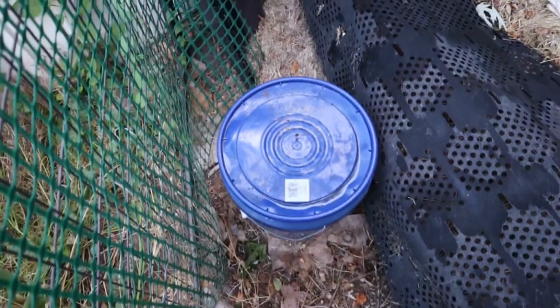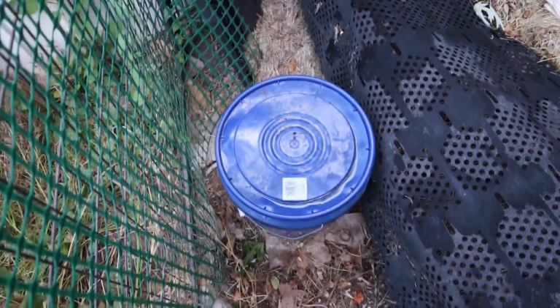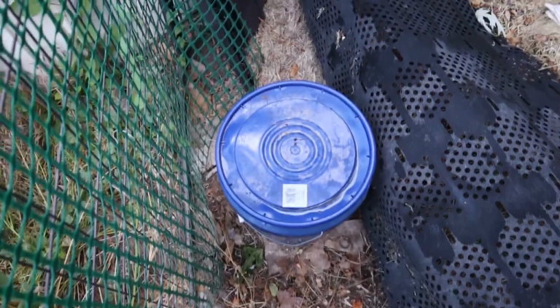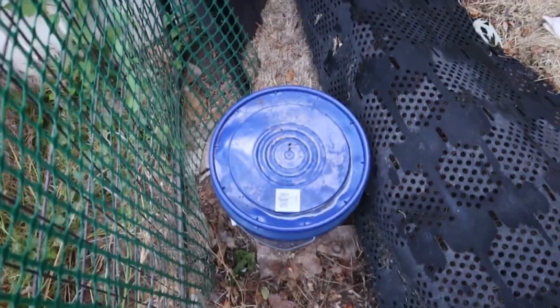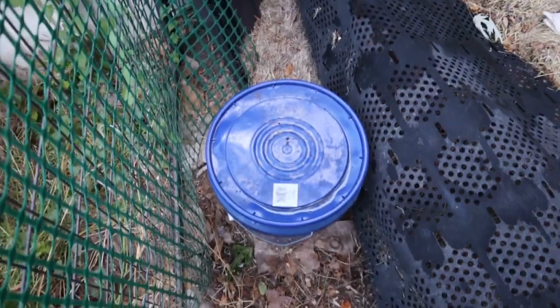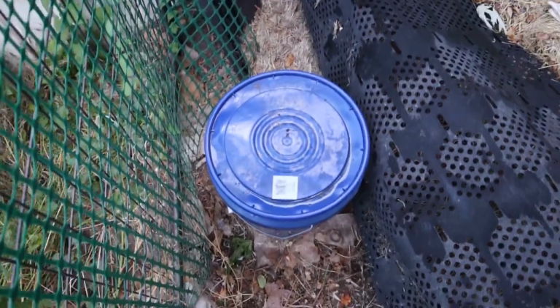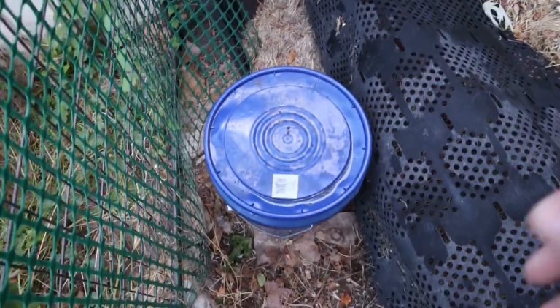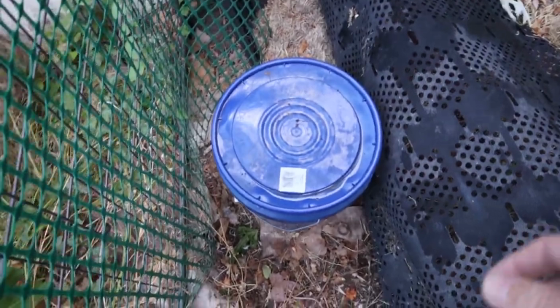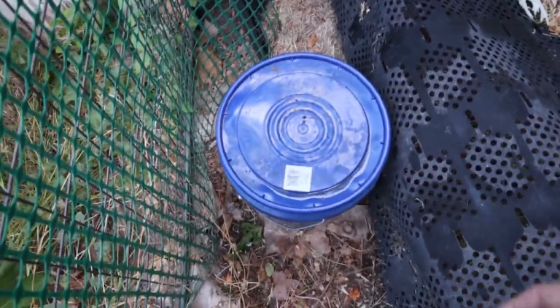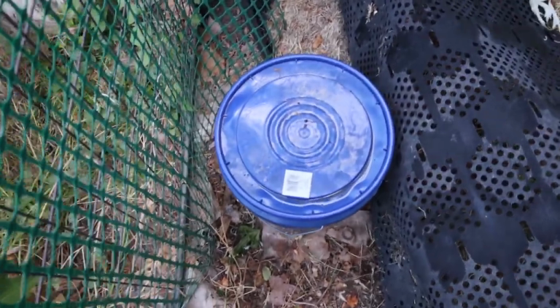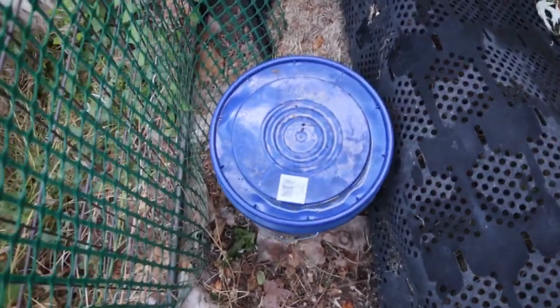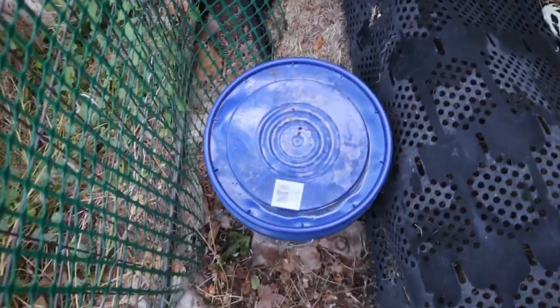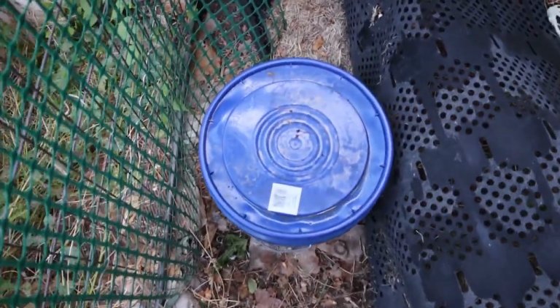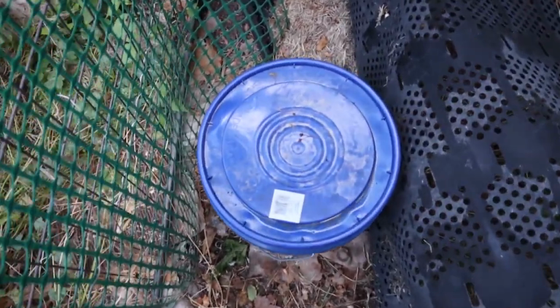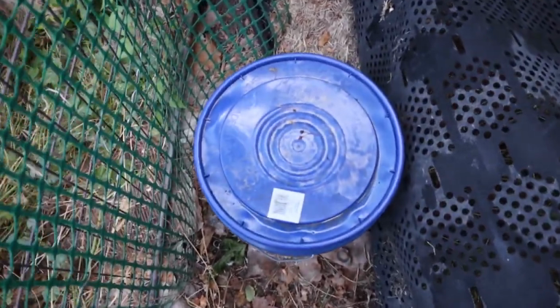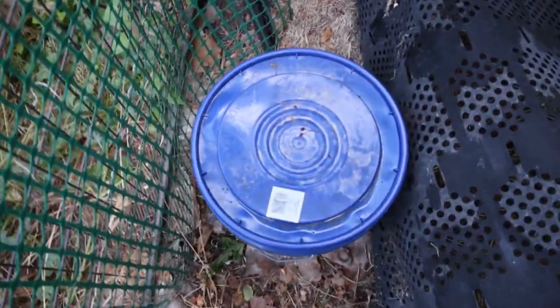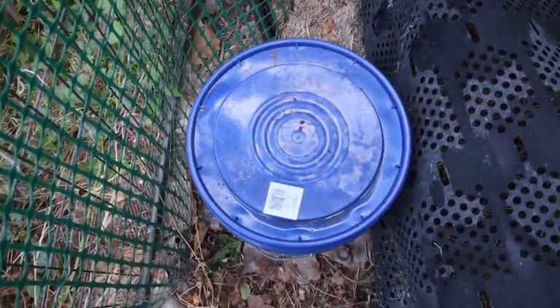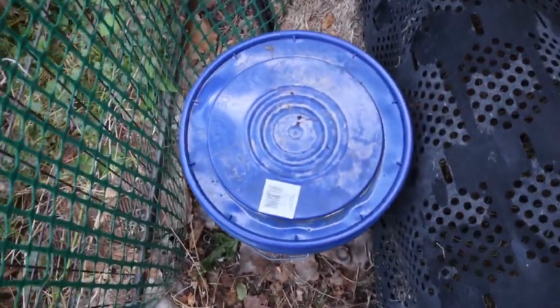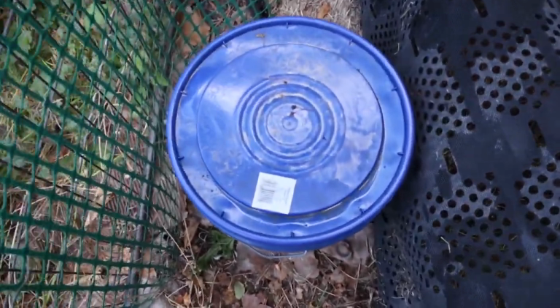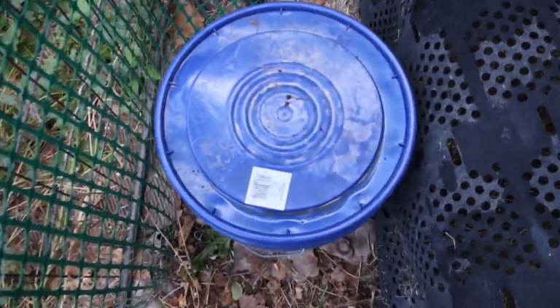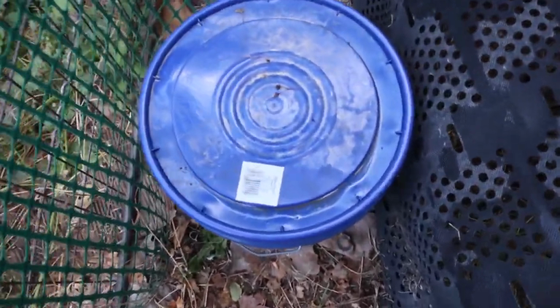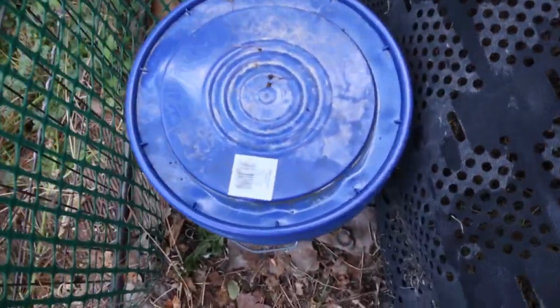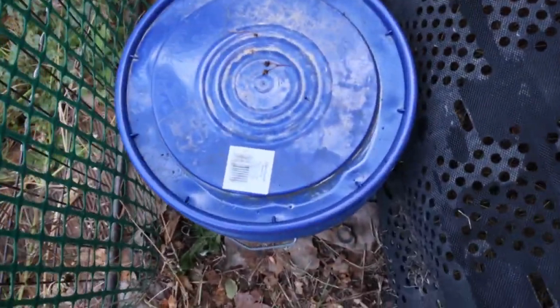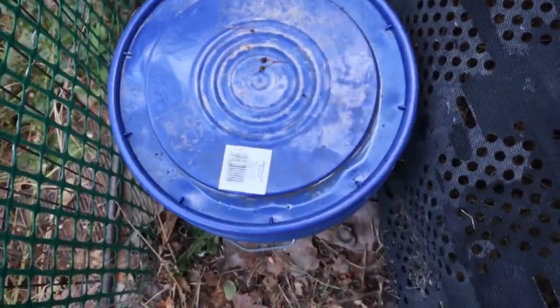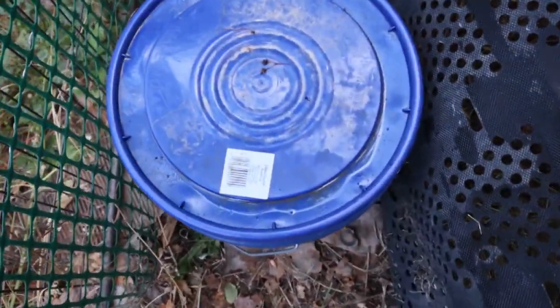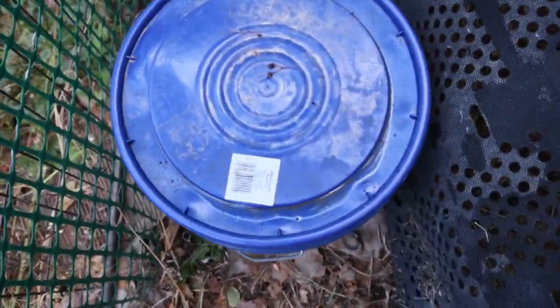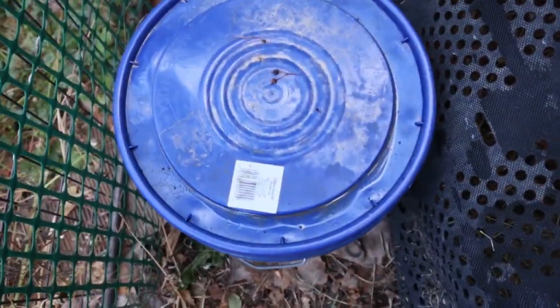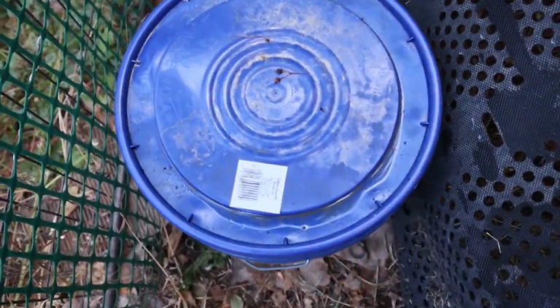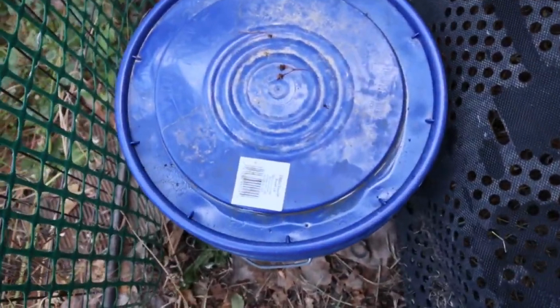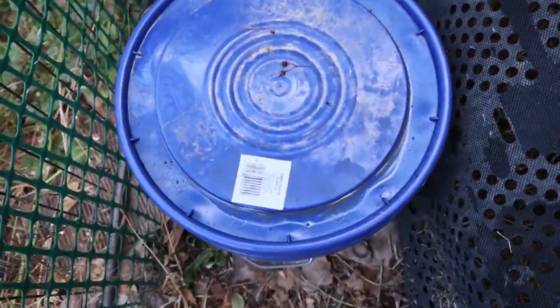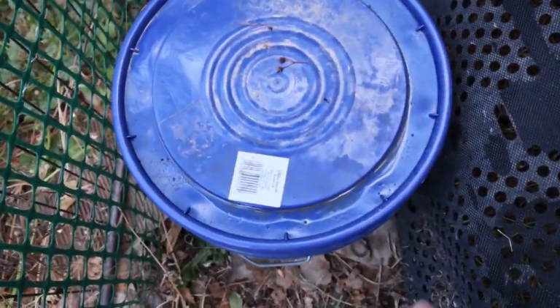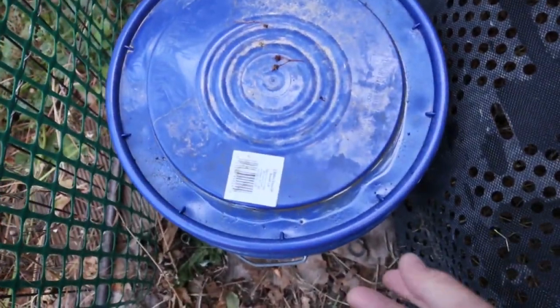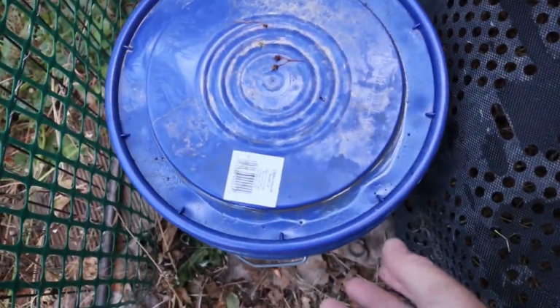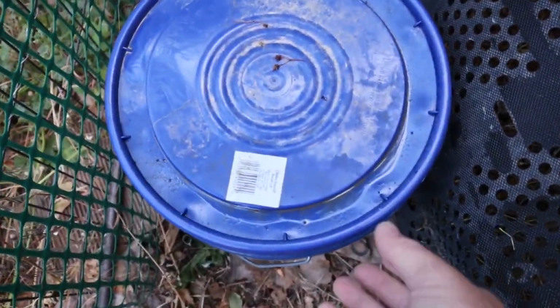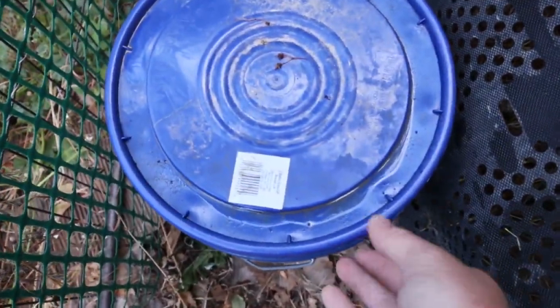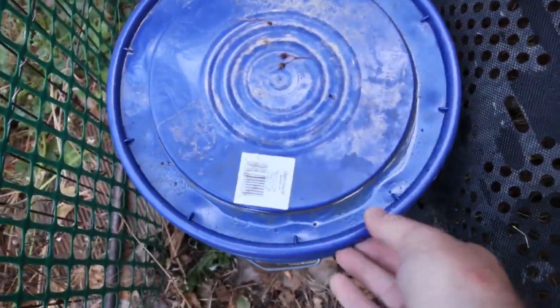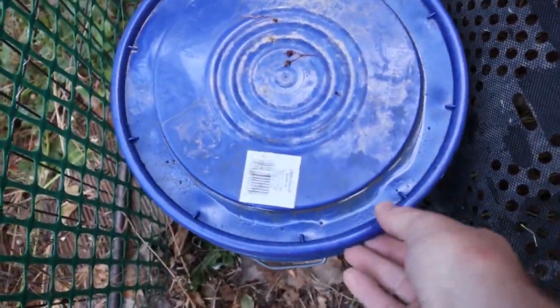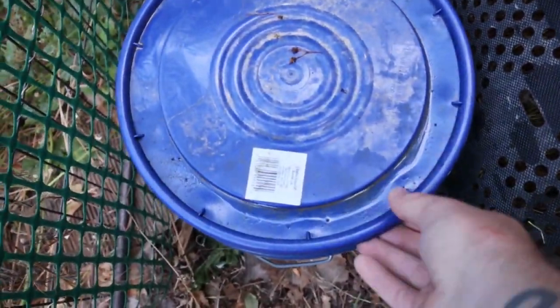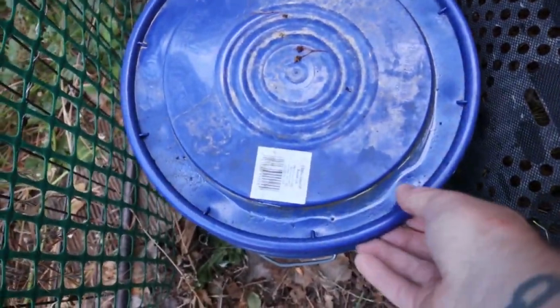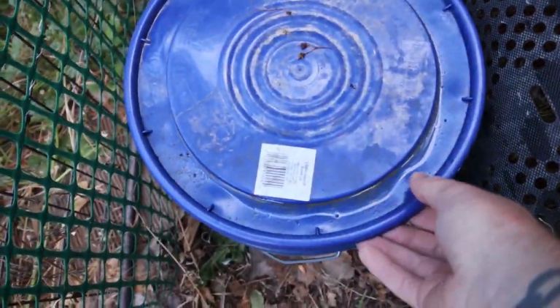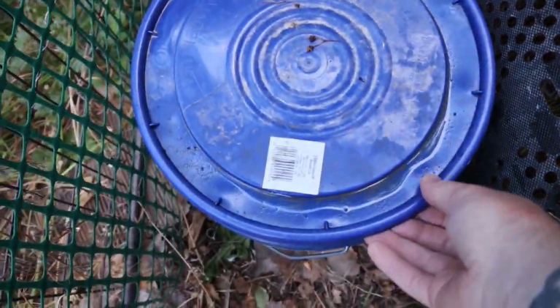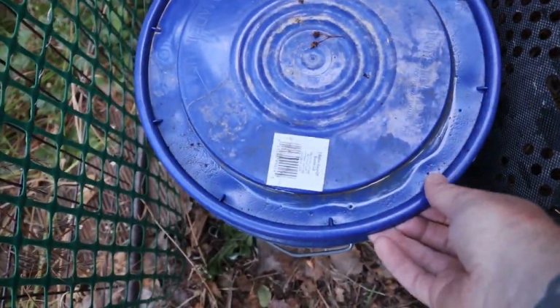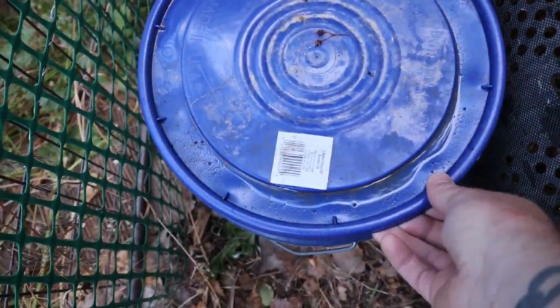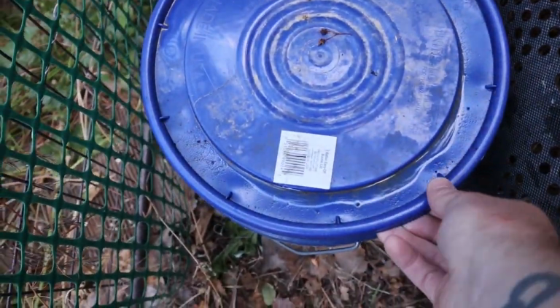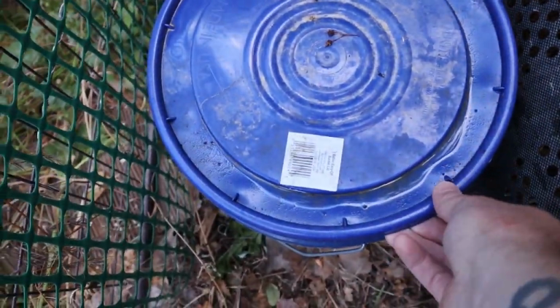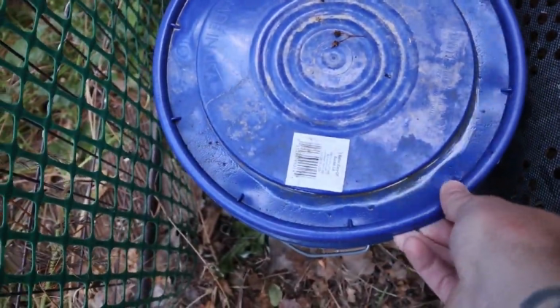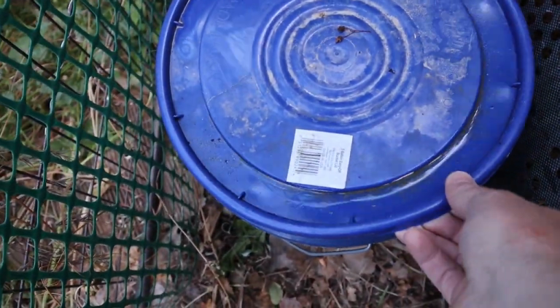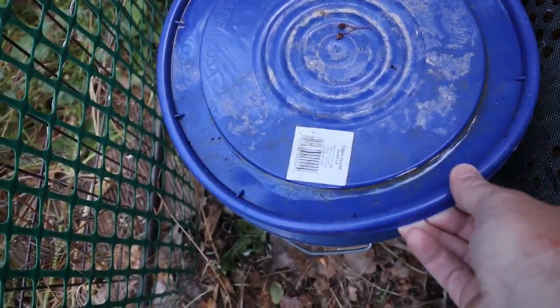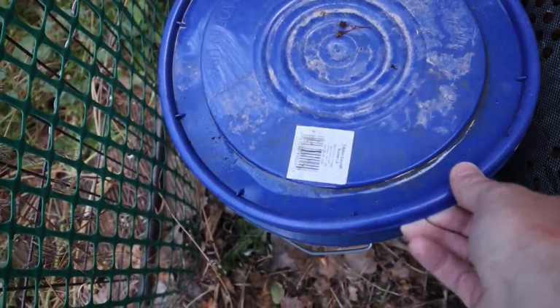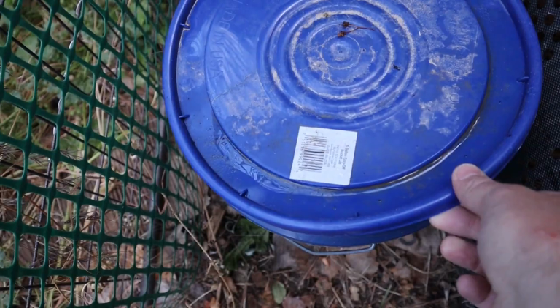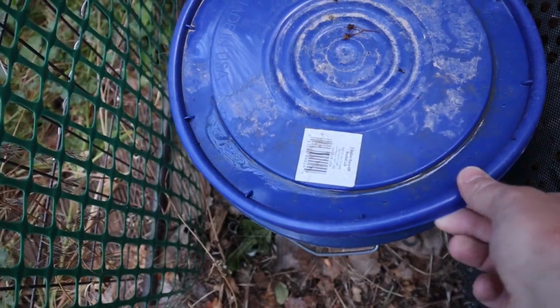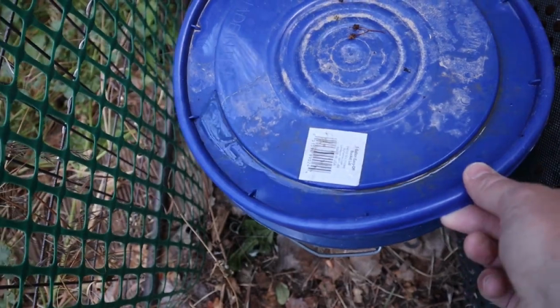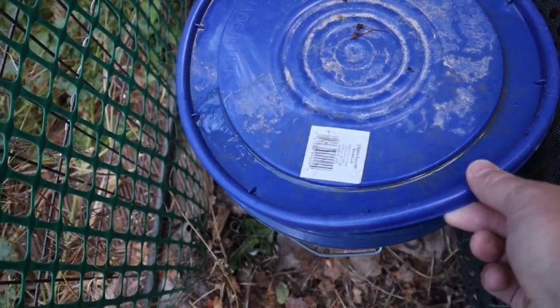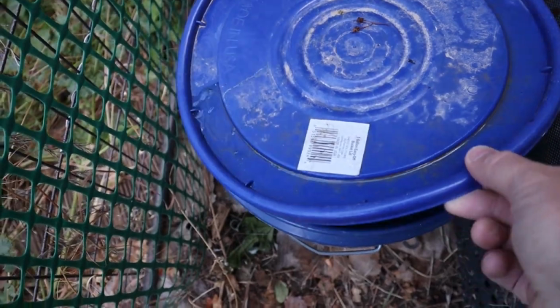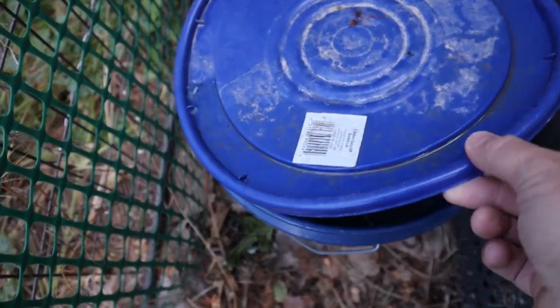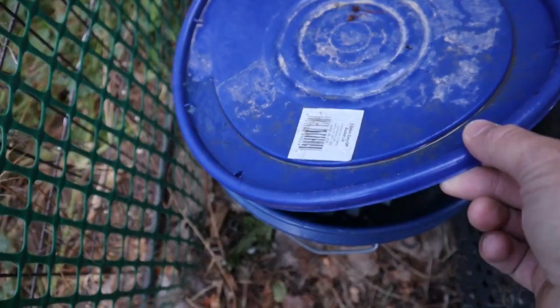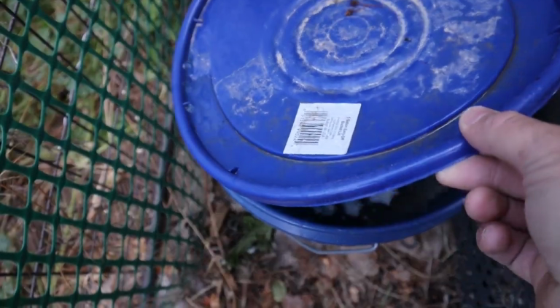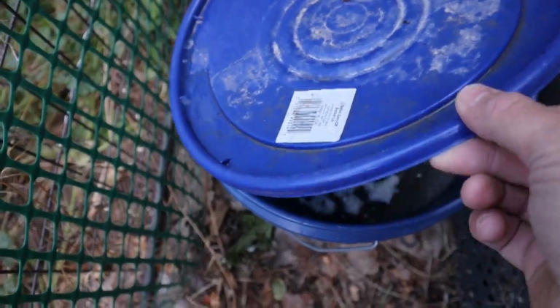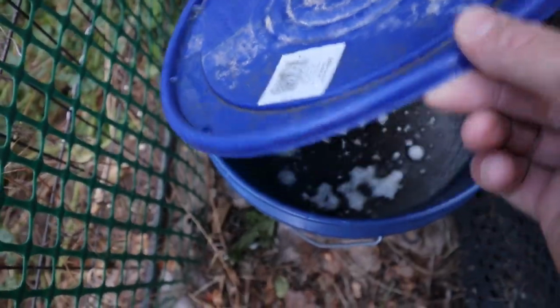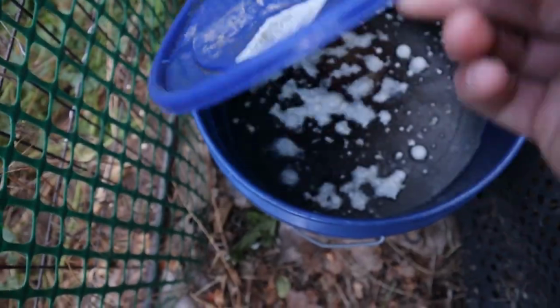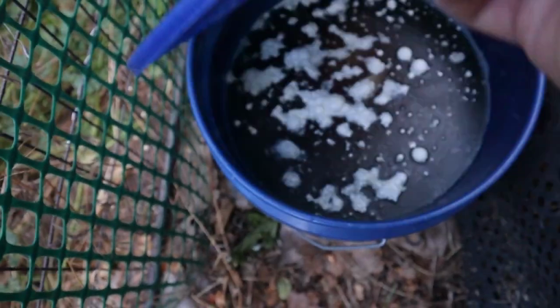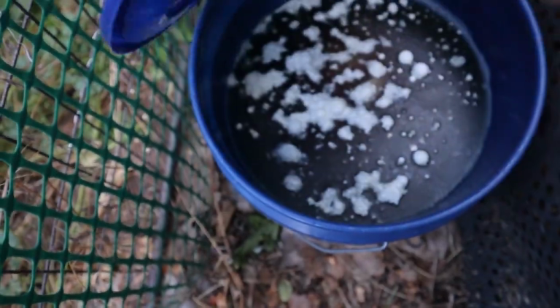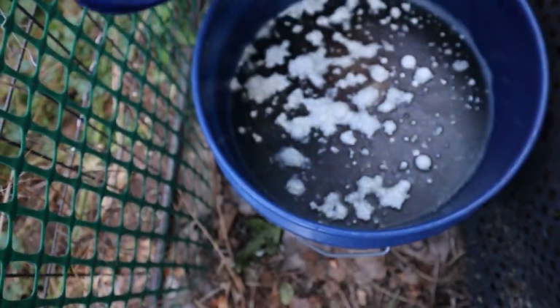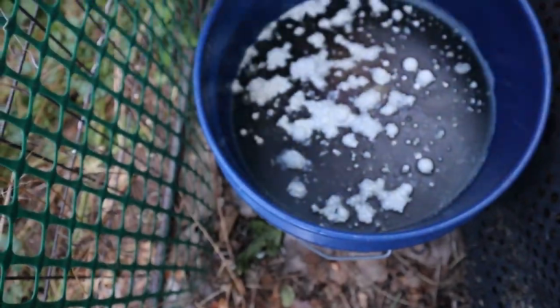All right, so I was out of town for a whole week, which is longer than I wanted to go before the next water change, but let's see what we got.